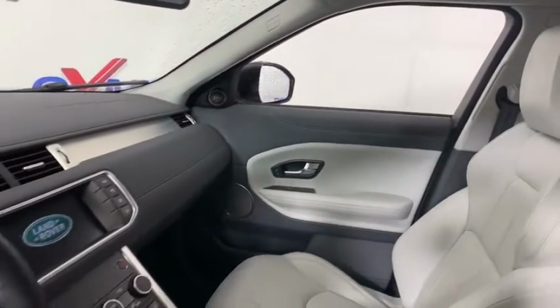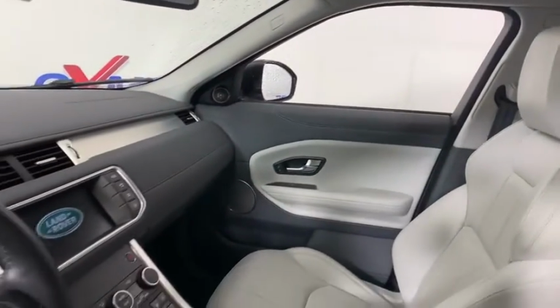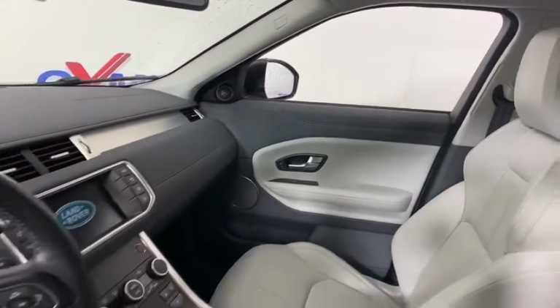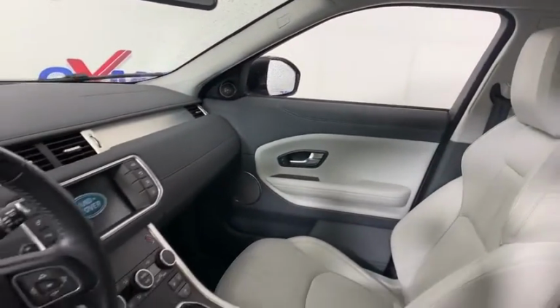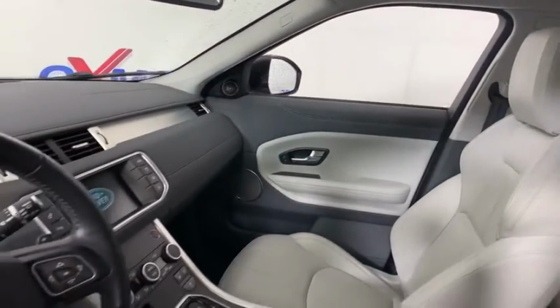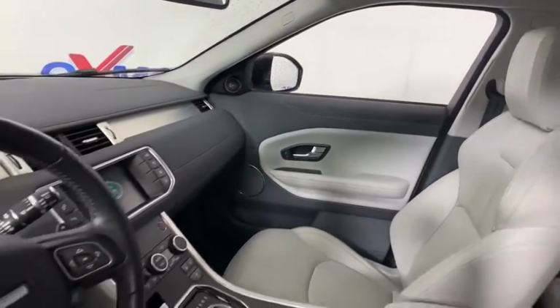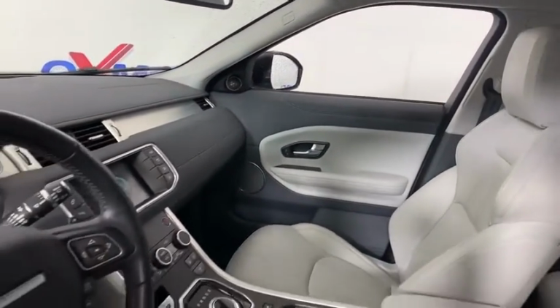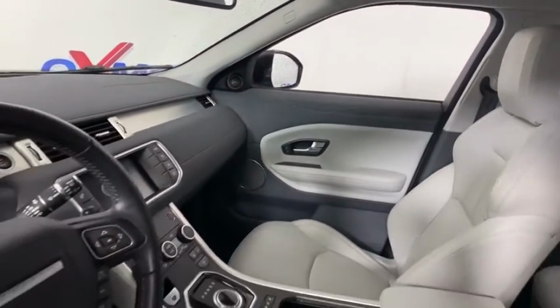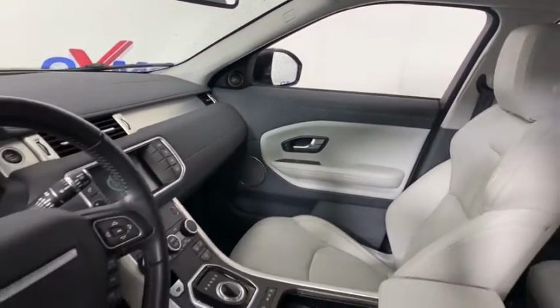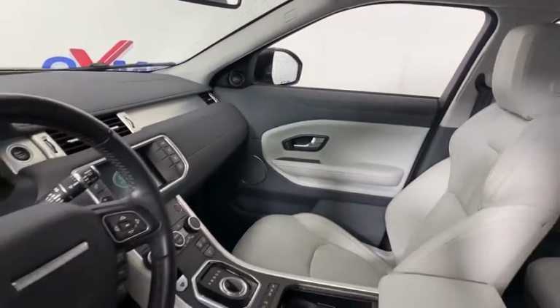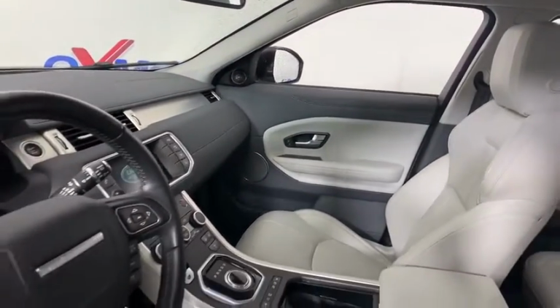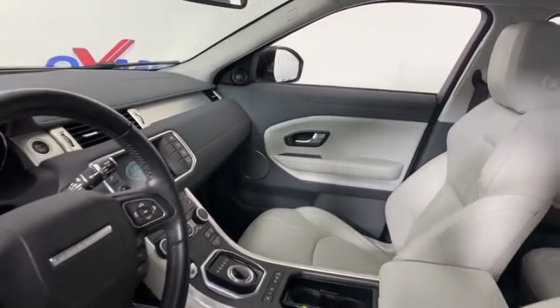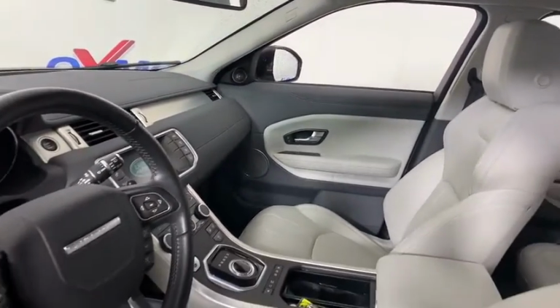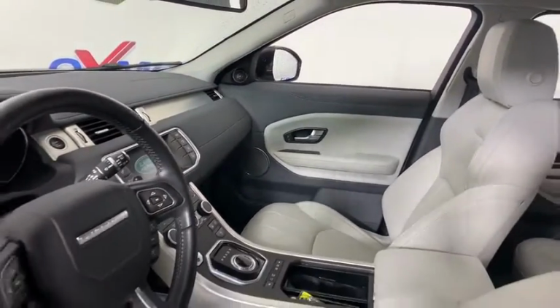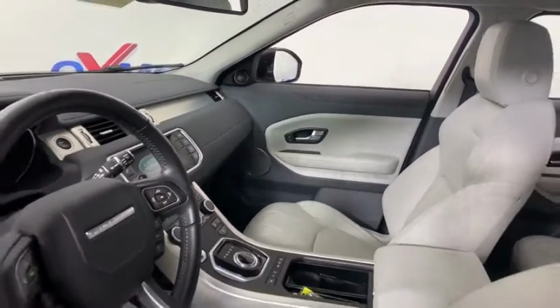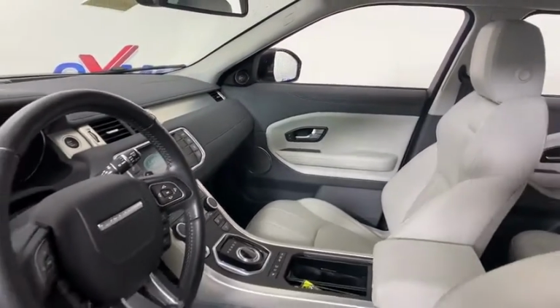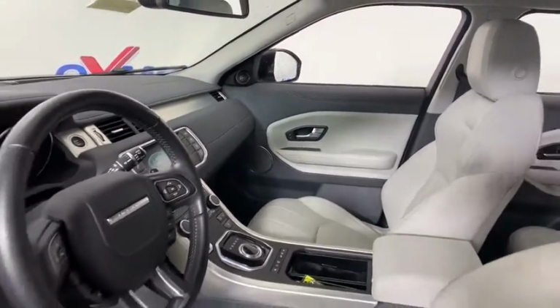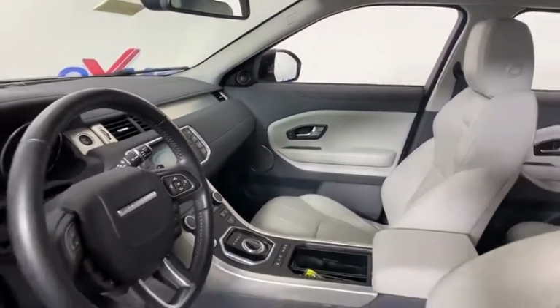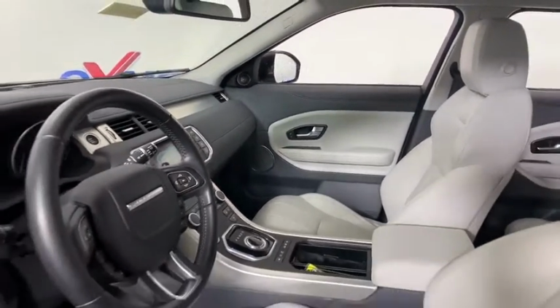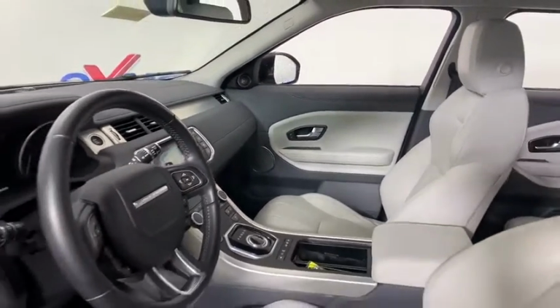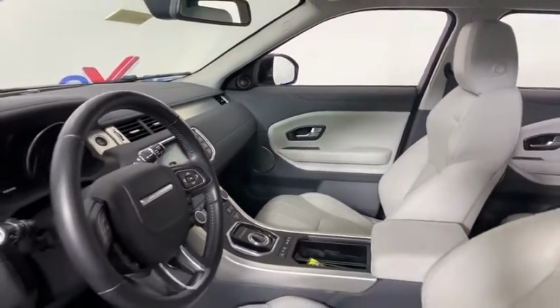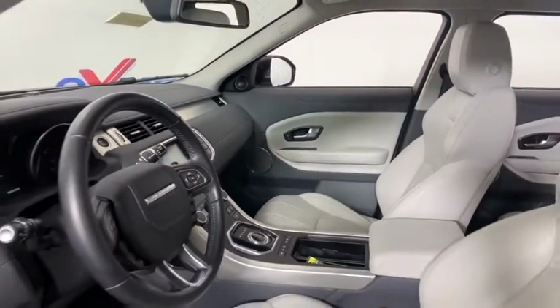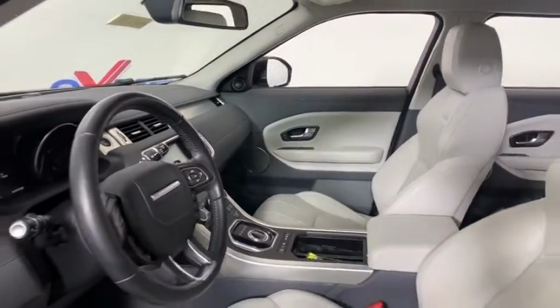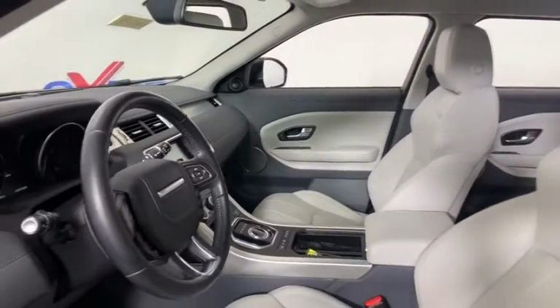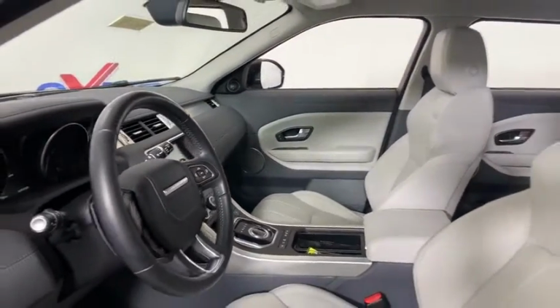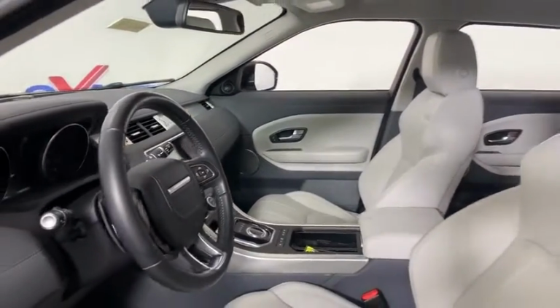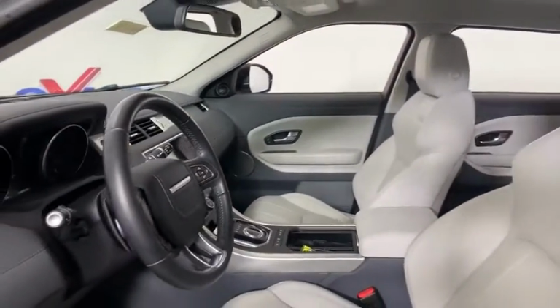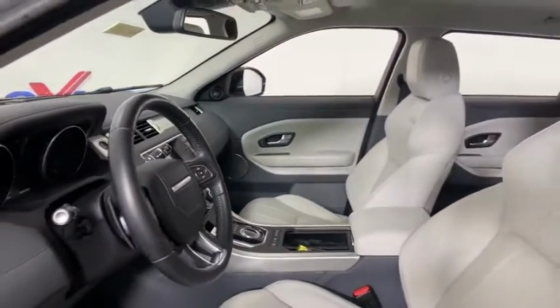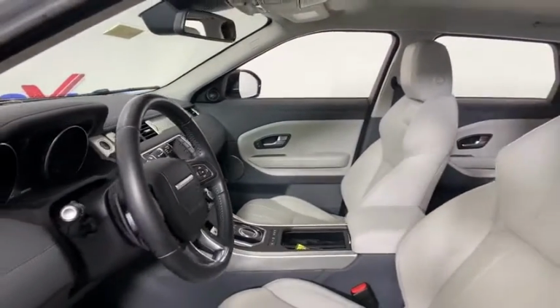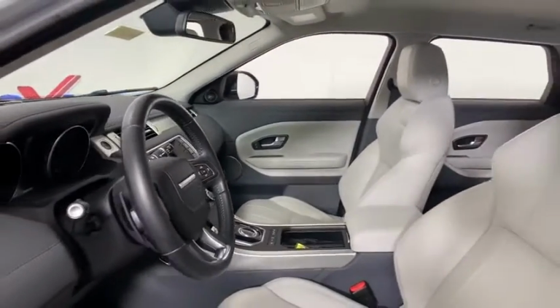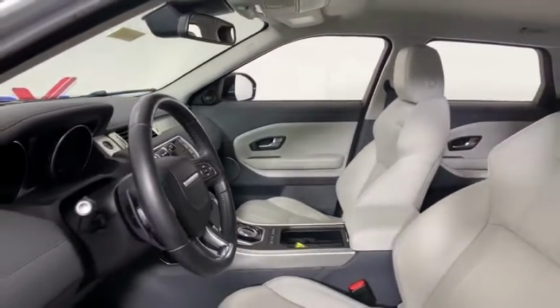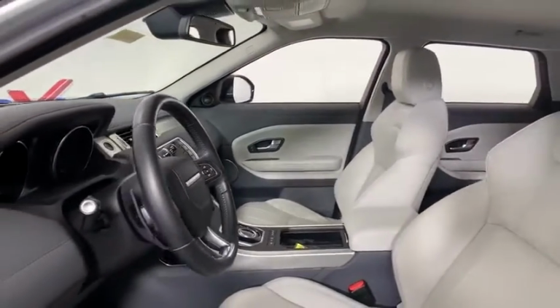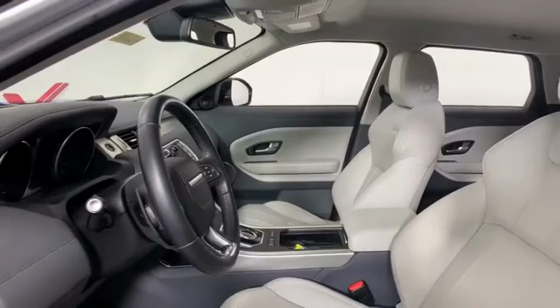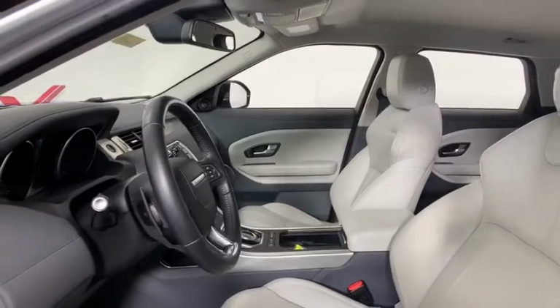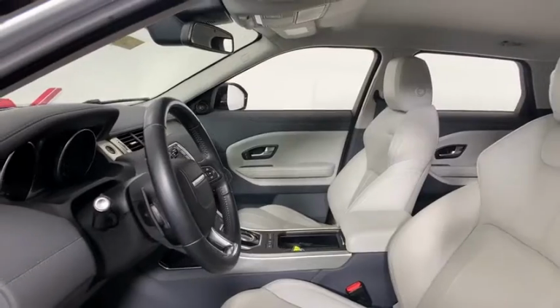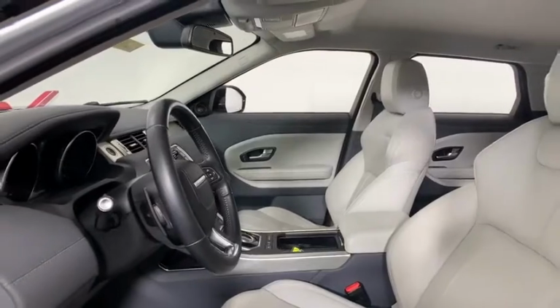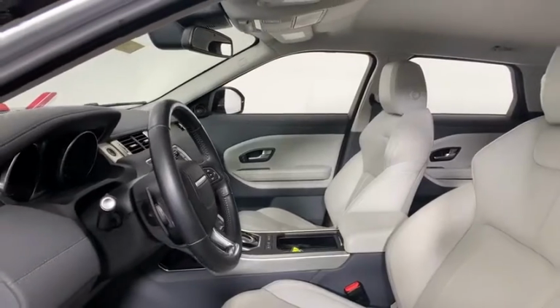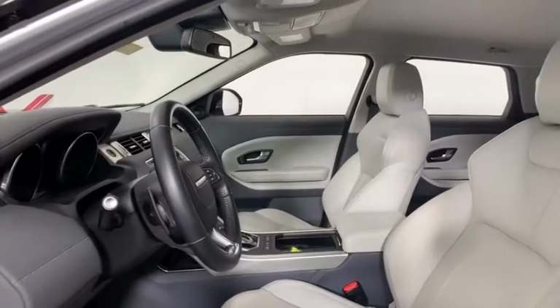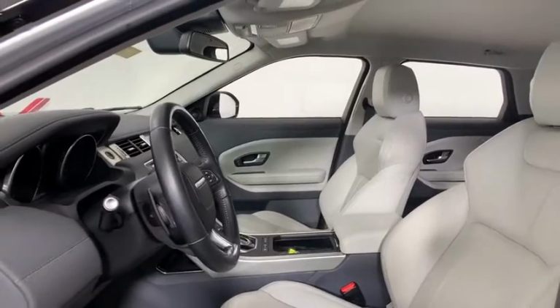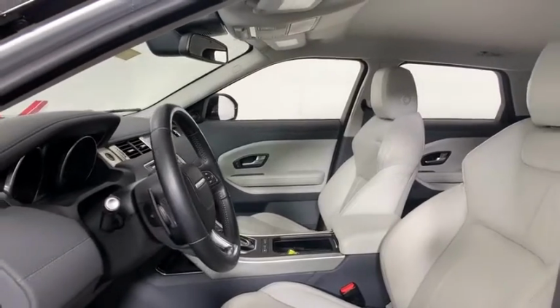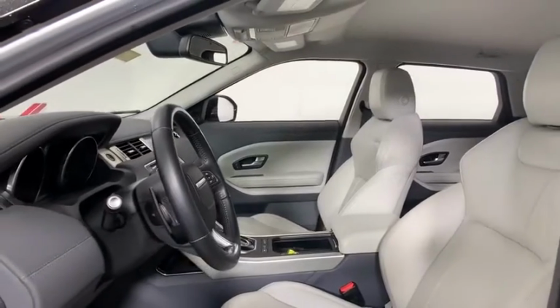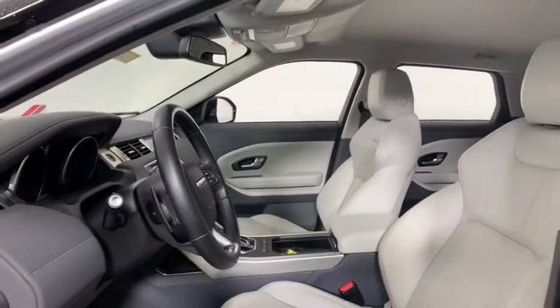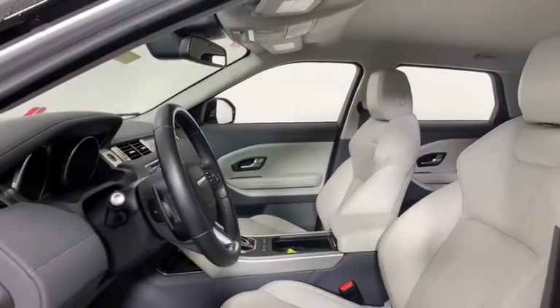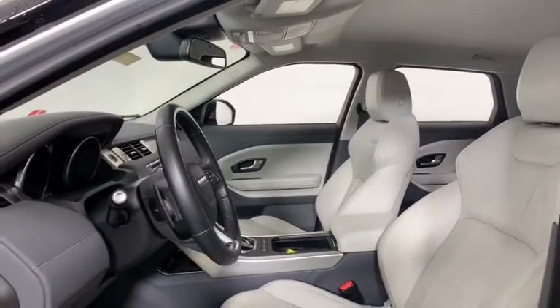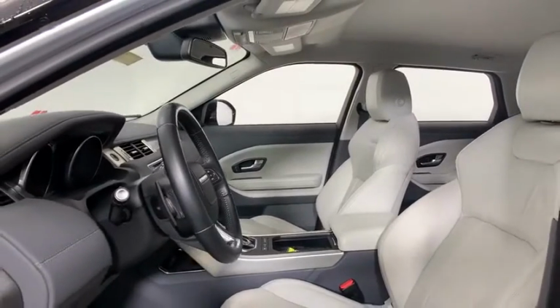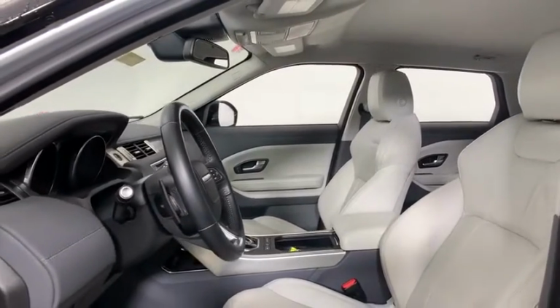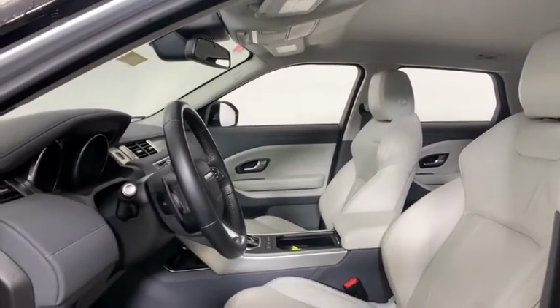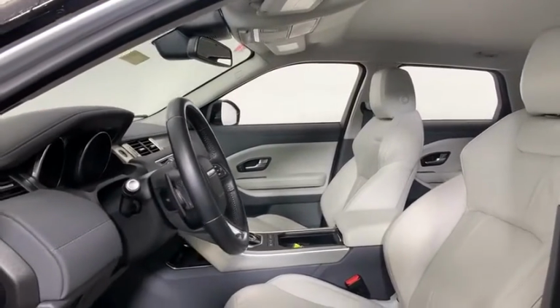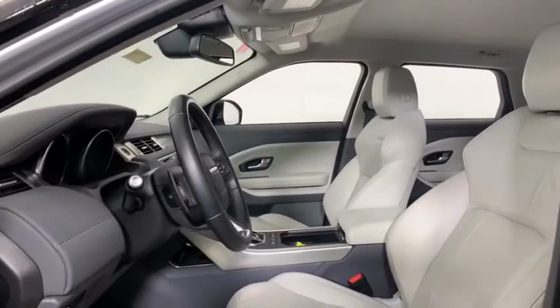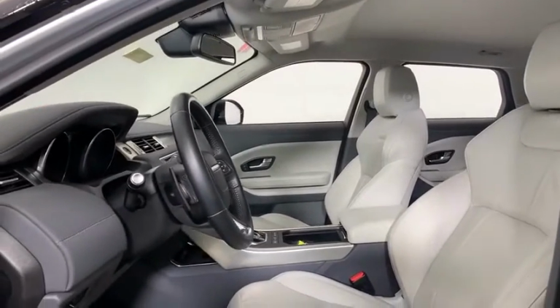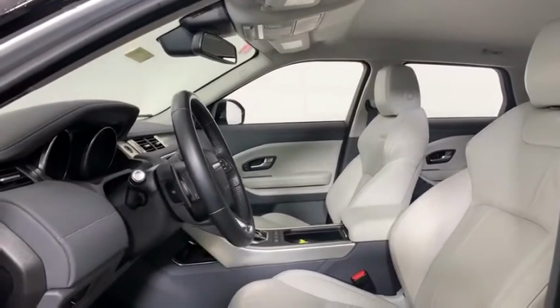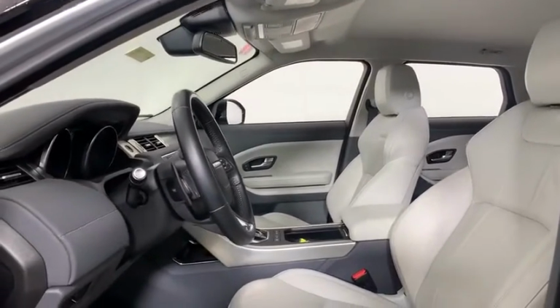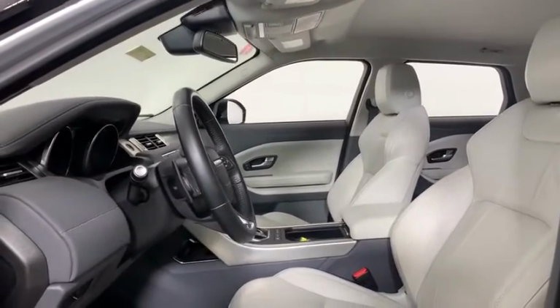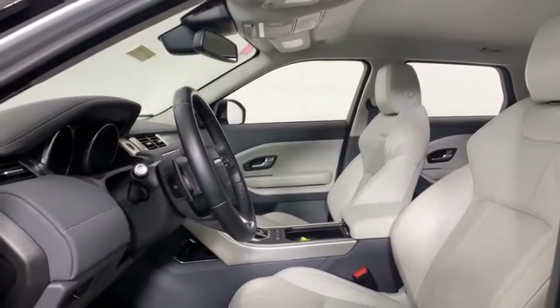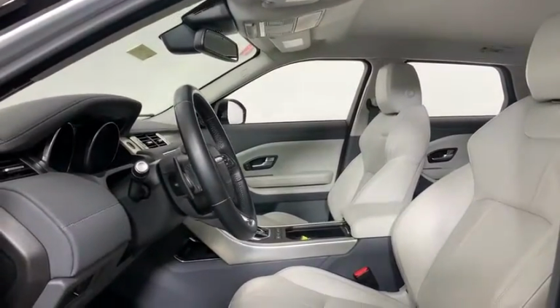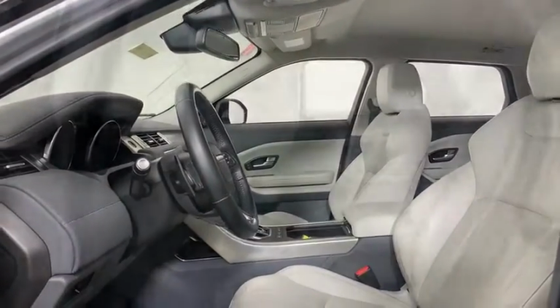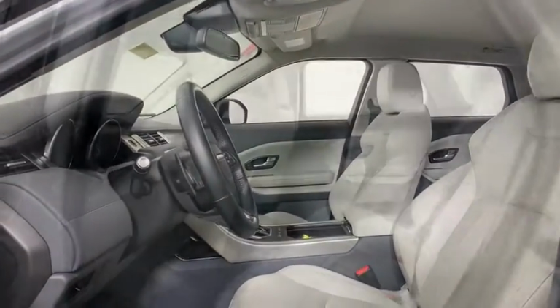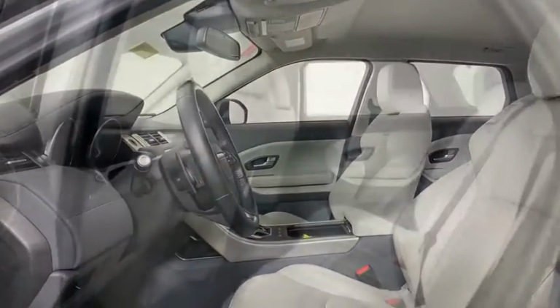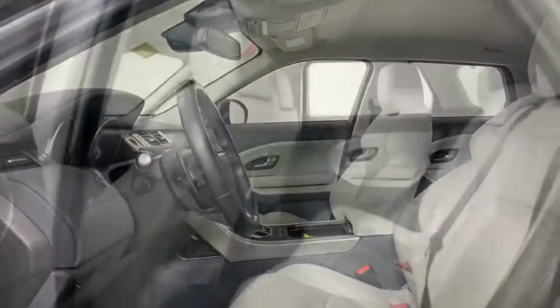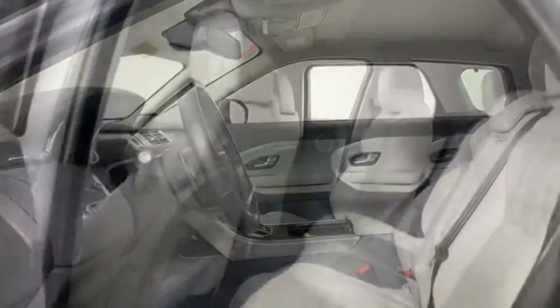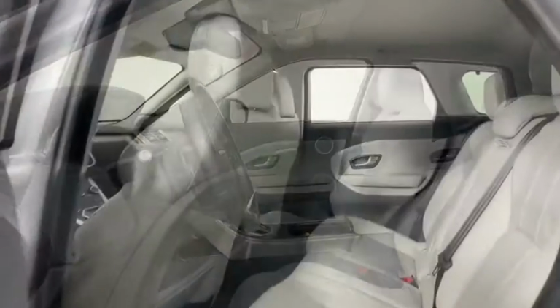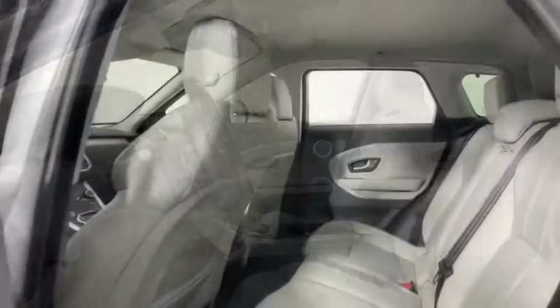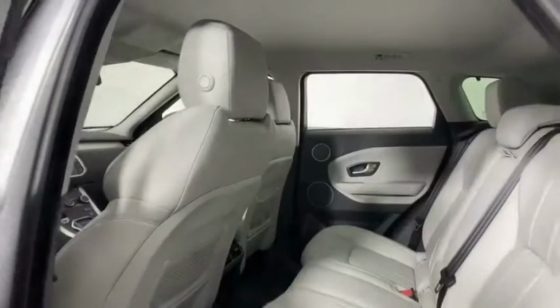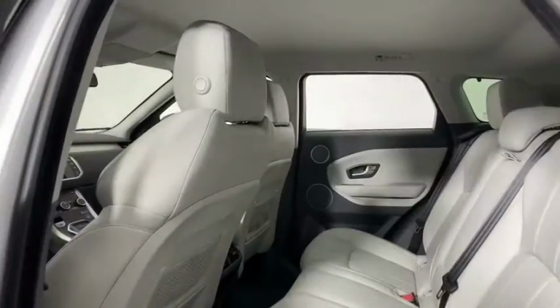Power passenger seat. Traction control. Dual airbags. Leather-wrapped steering wheel. Power steering. Four-wheel disc brakes.